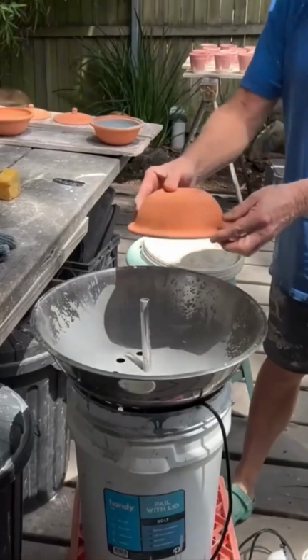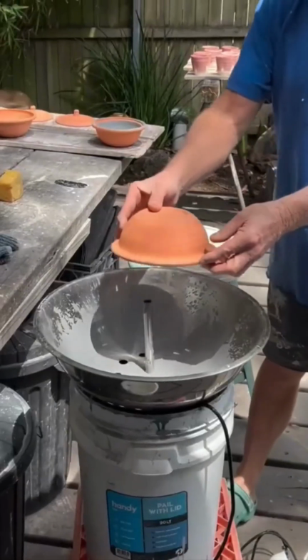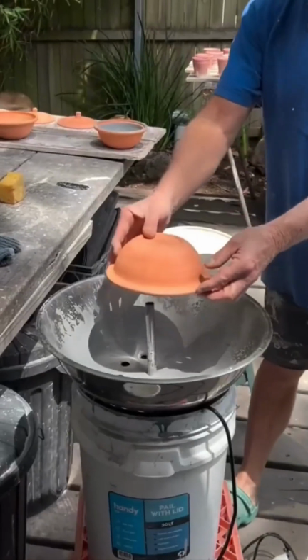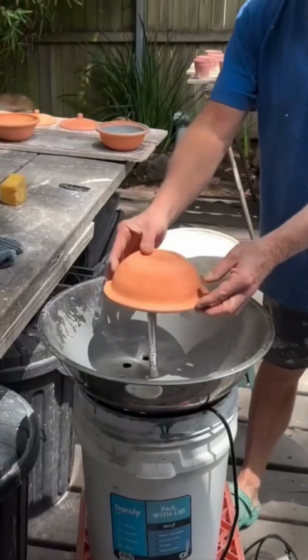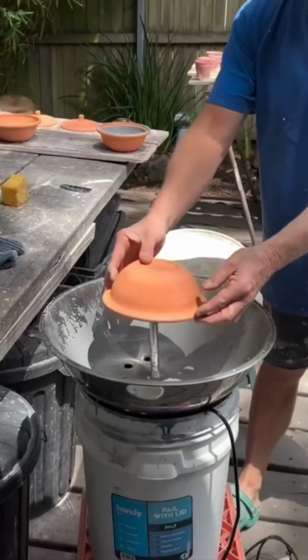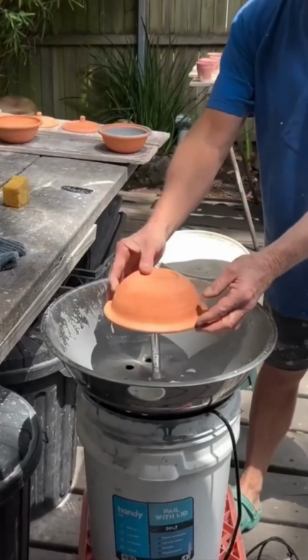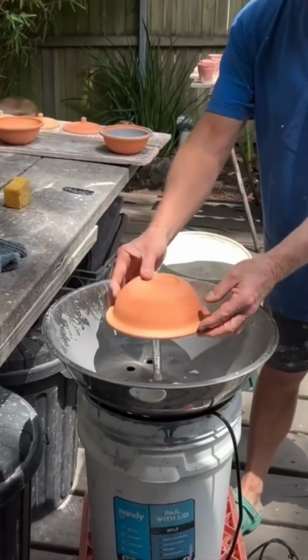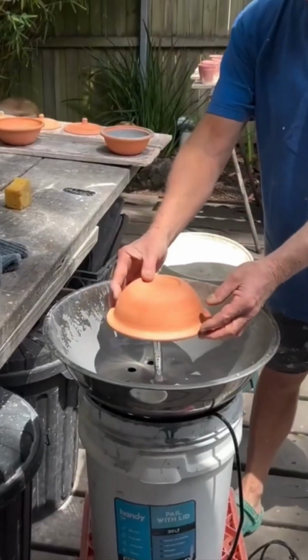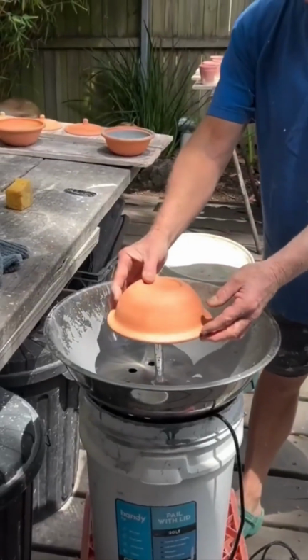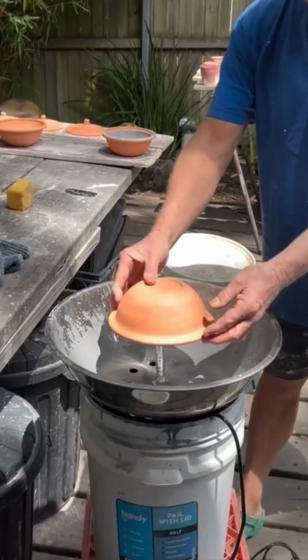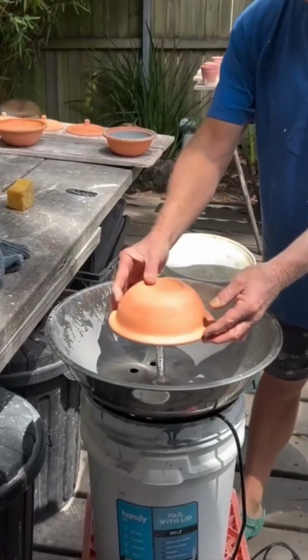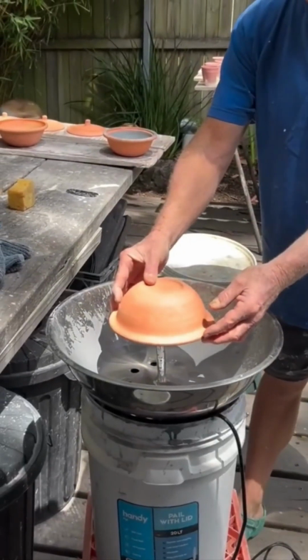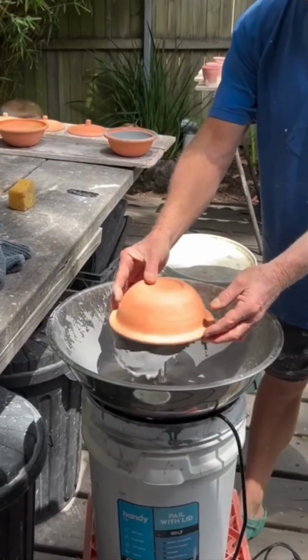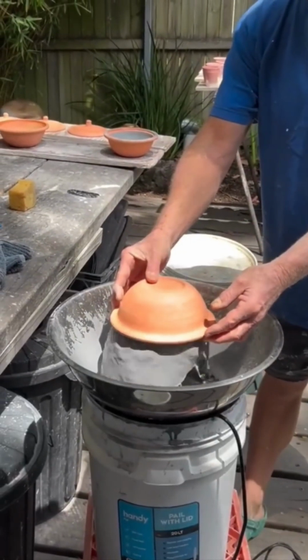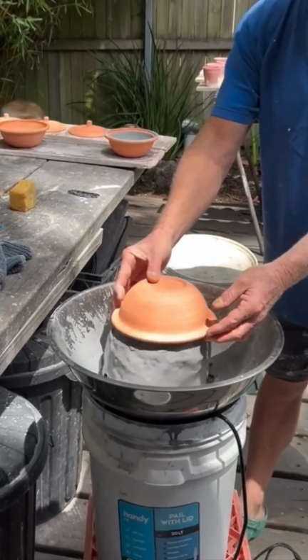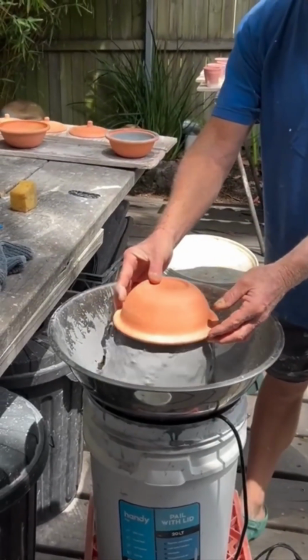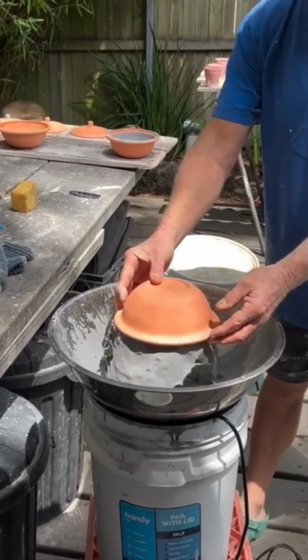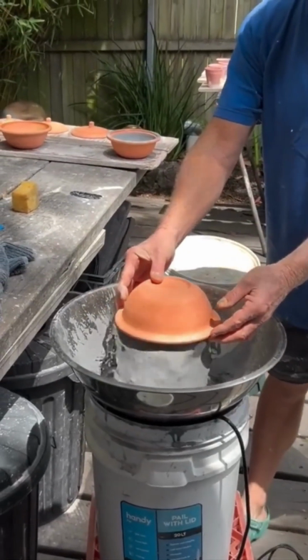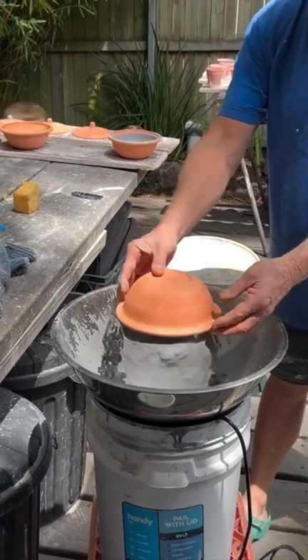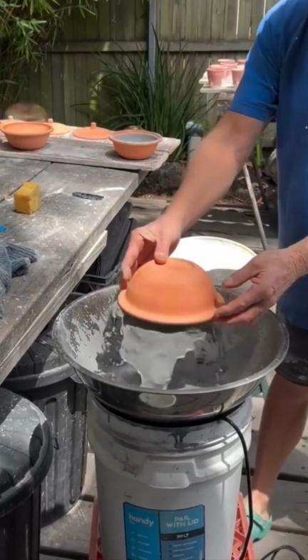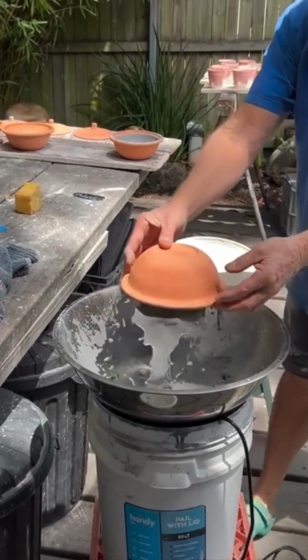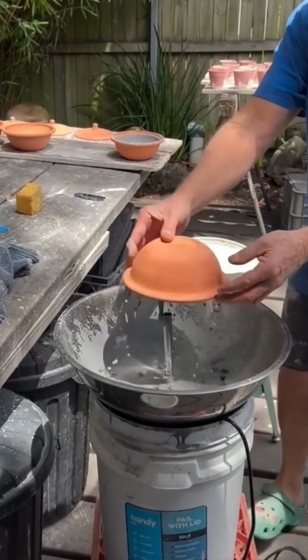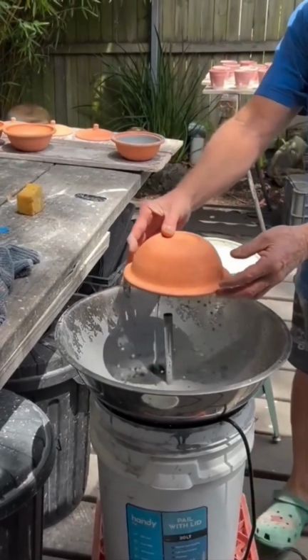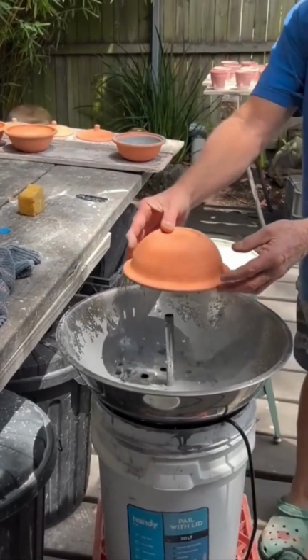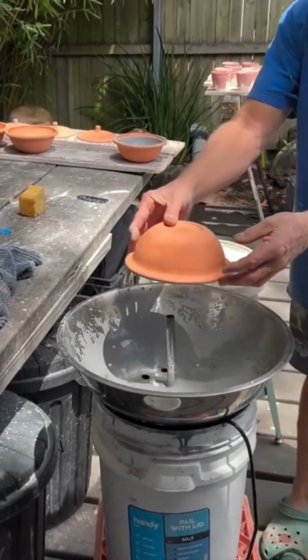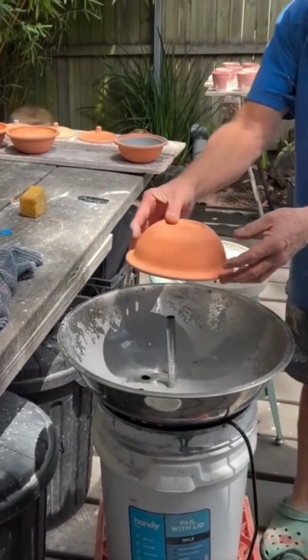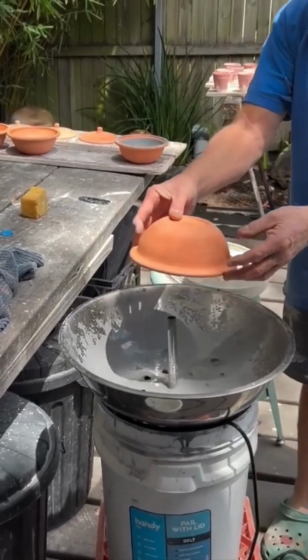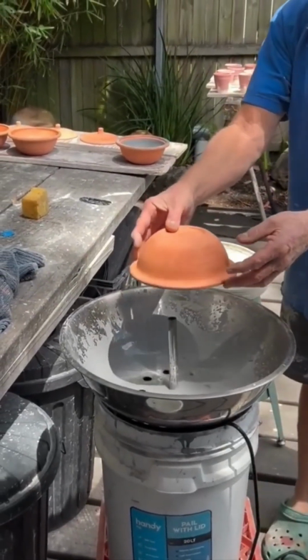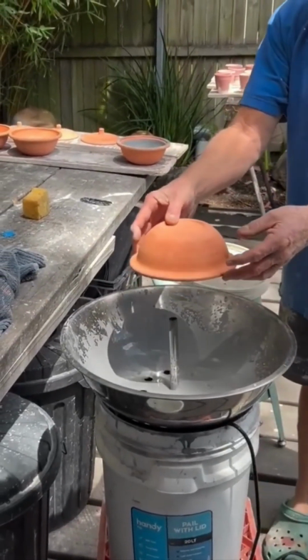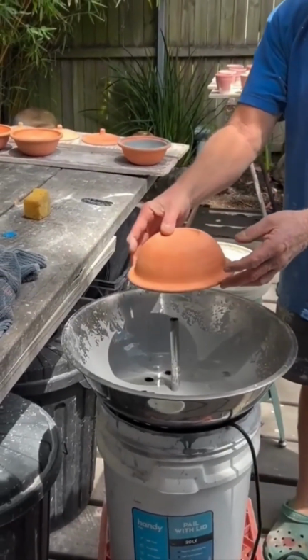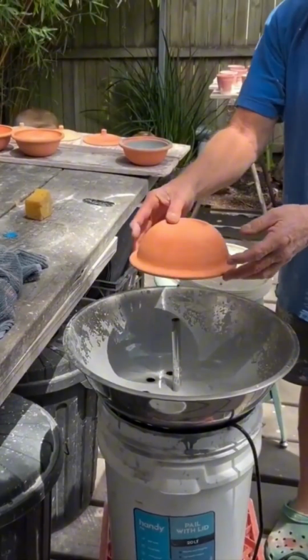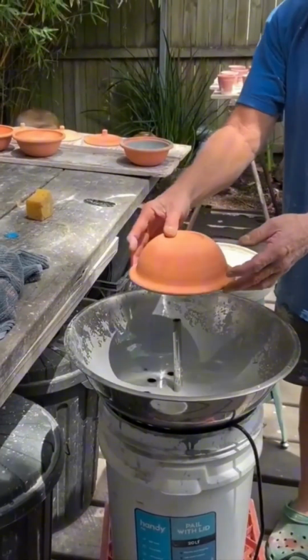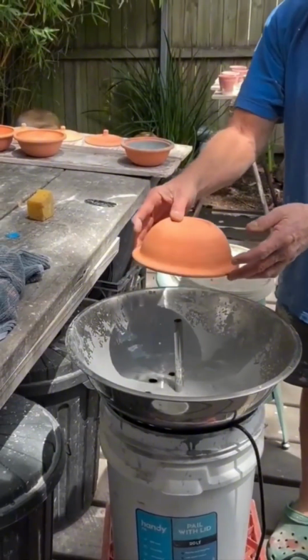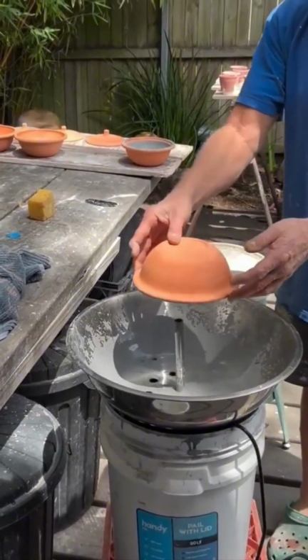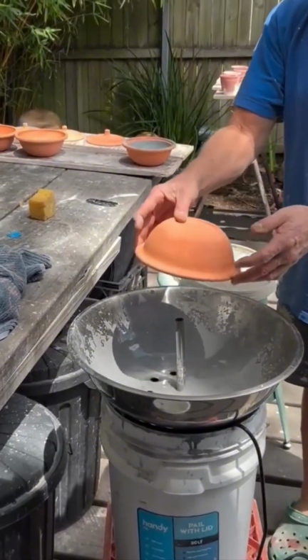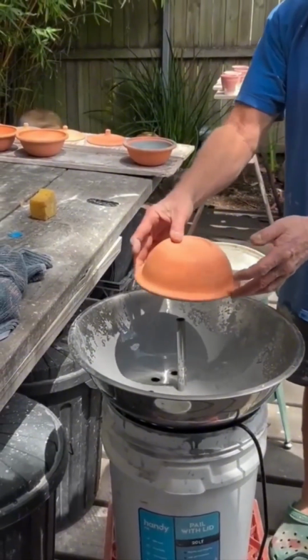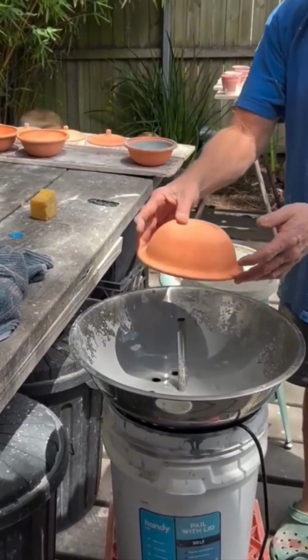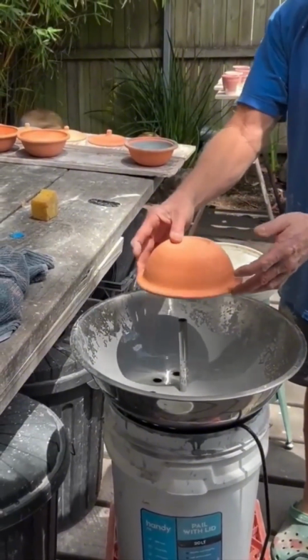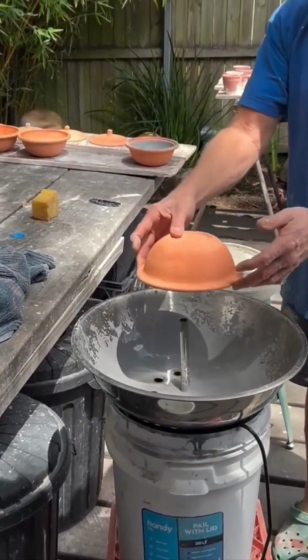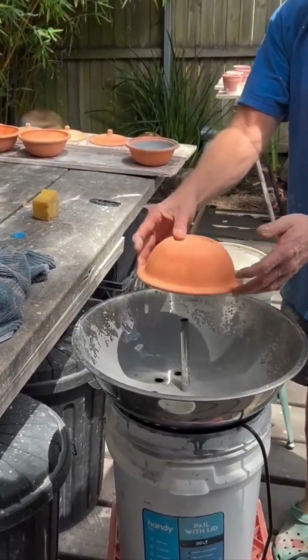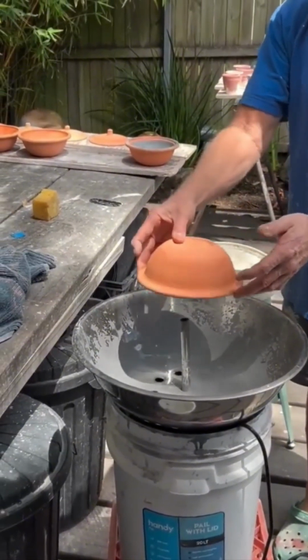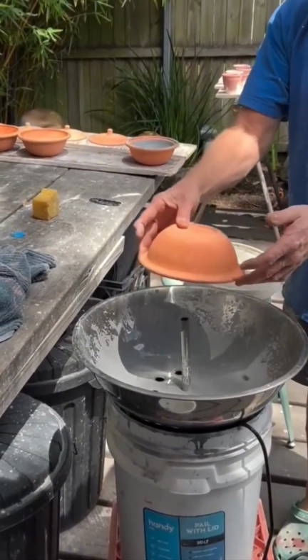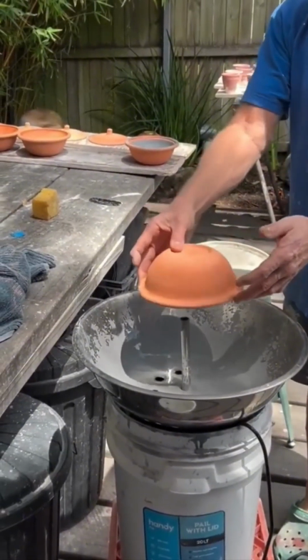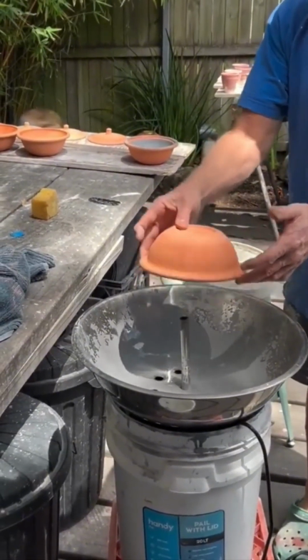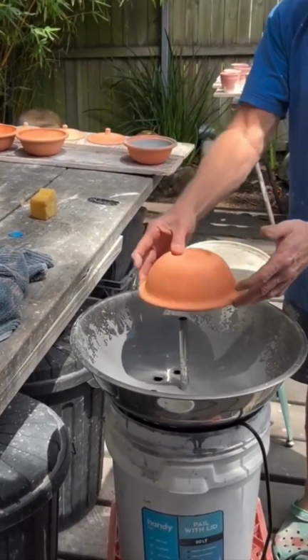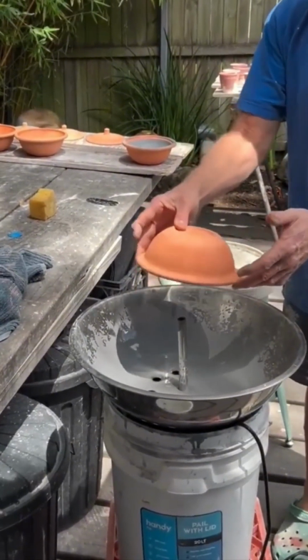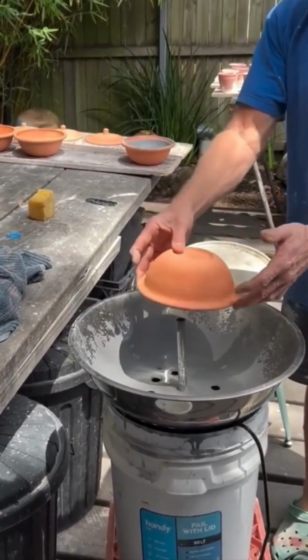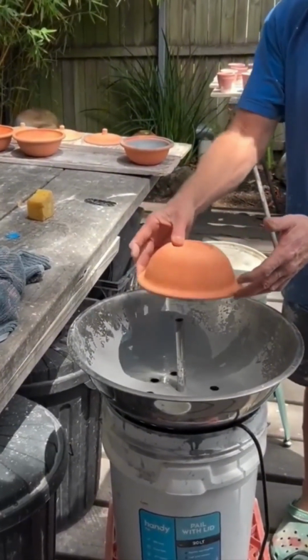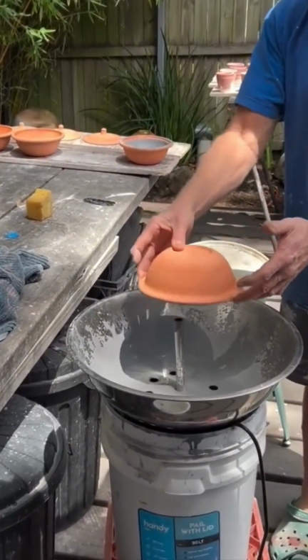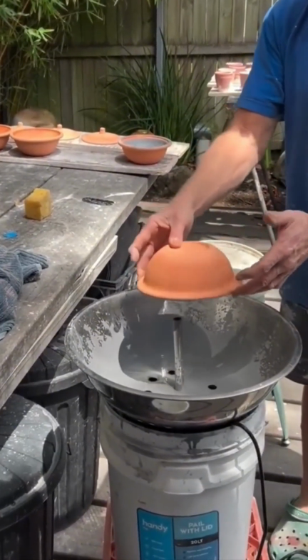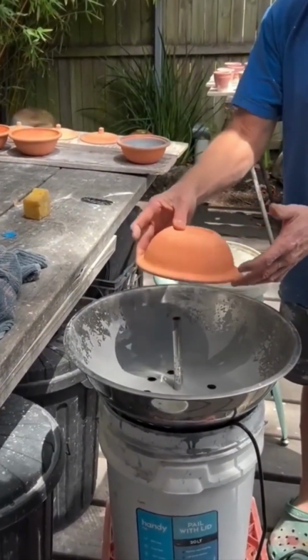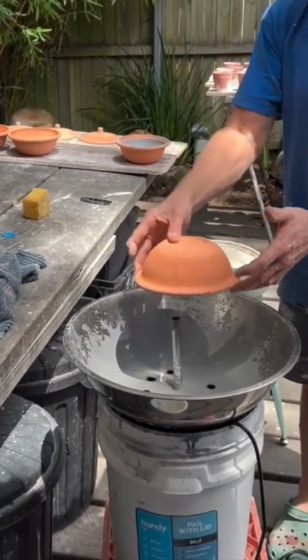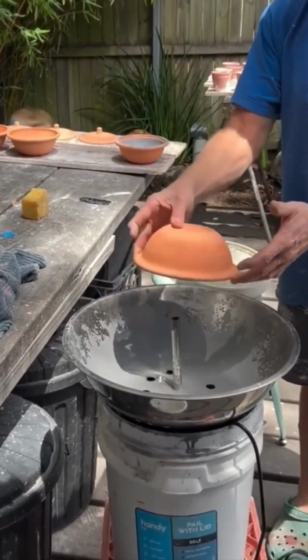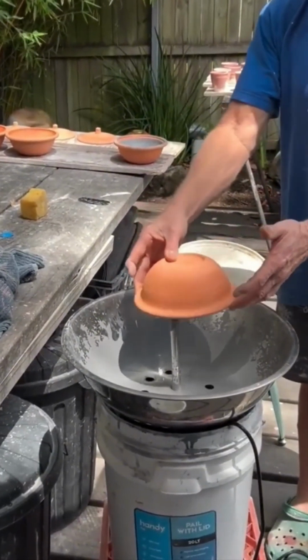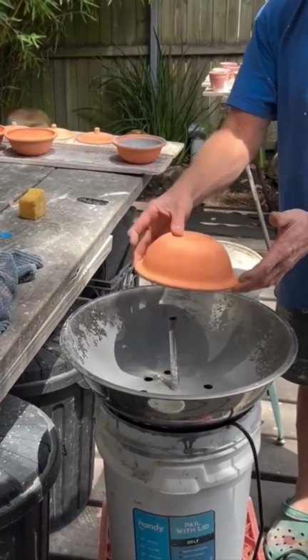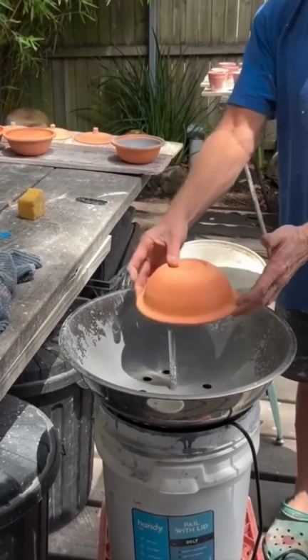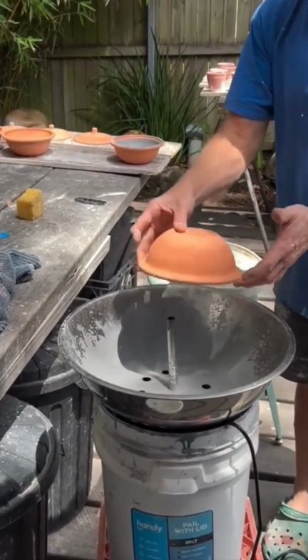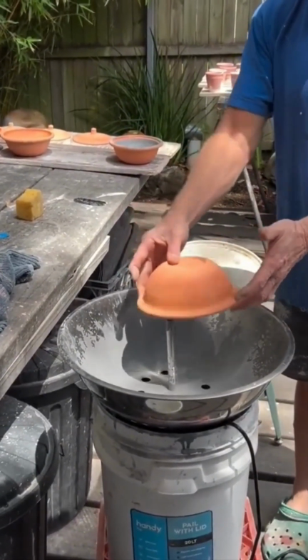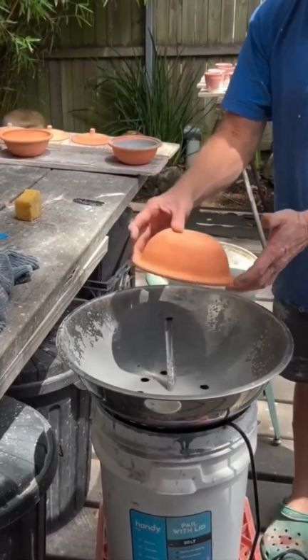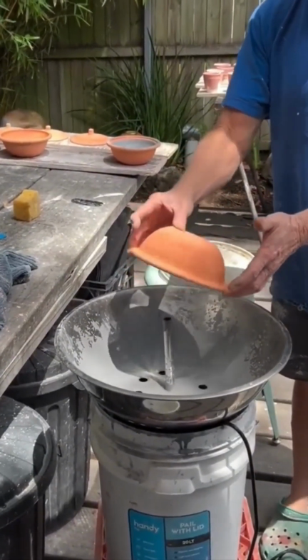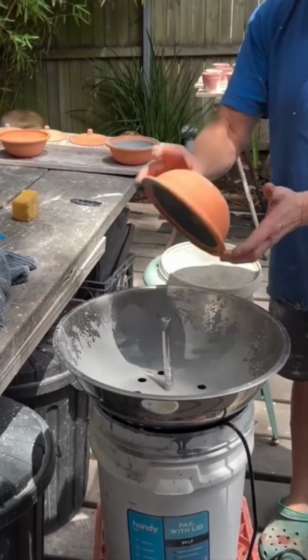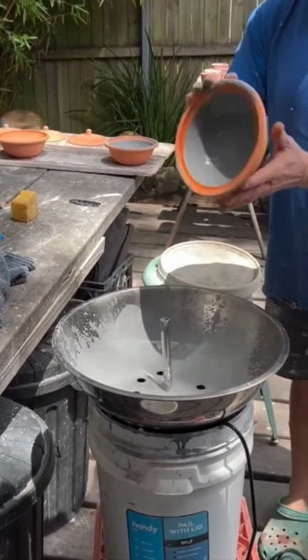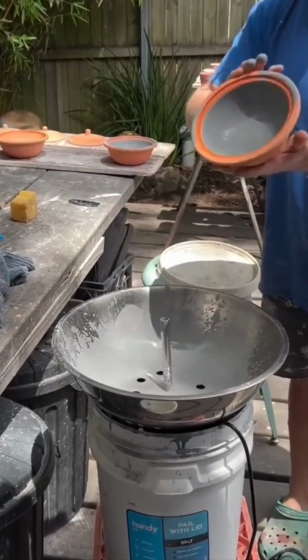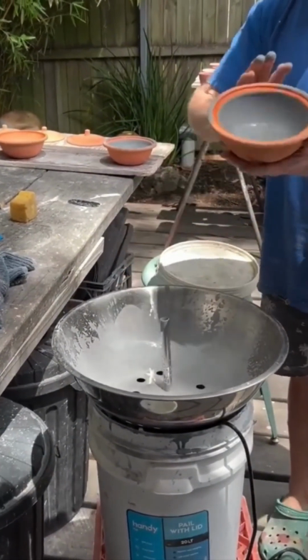Spray painting ceramics. The nozzle dances like a ballerina with a paint fetish. Colors swirl onto the surface like icing on porcelain cupcakes.